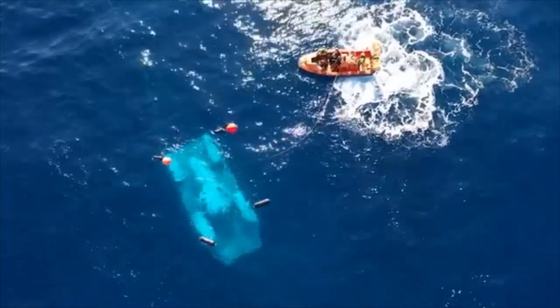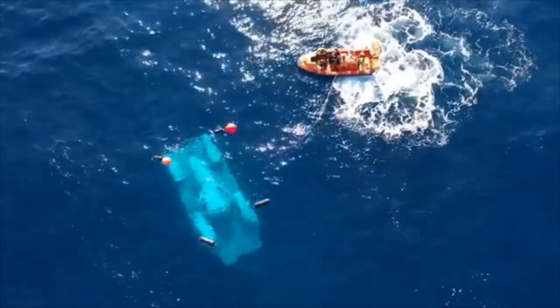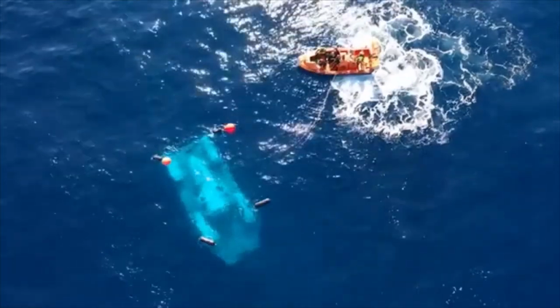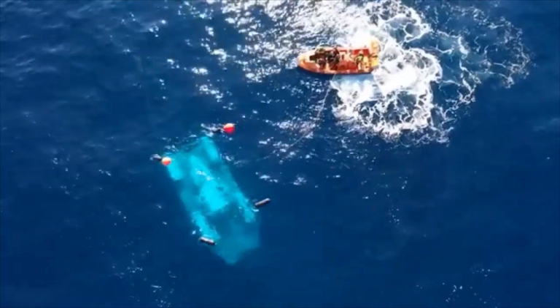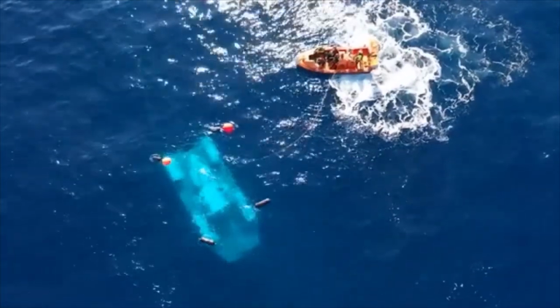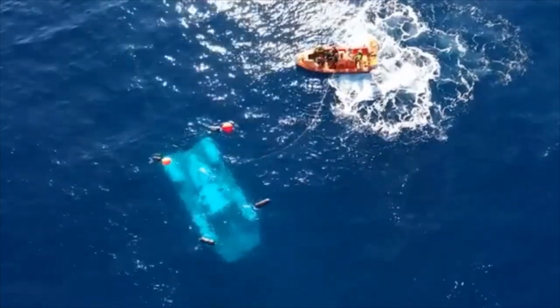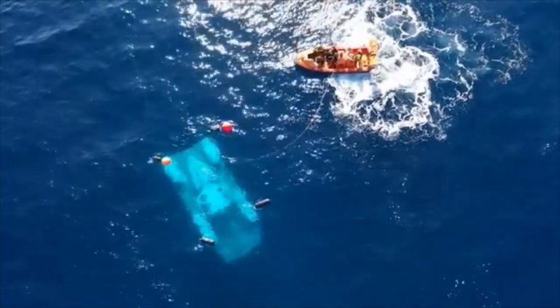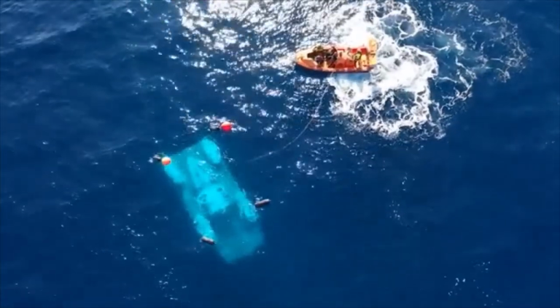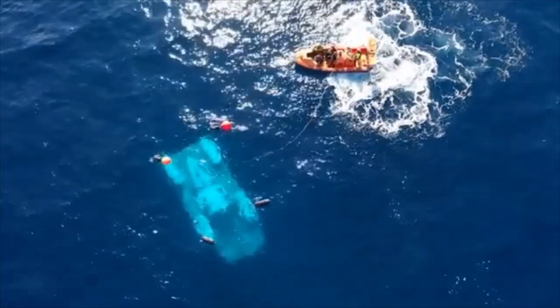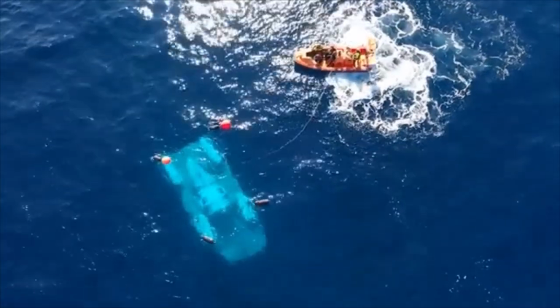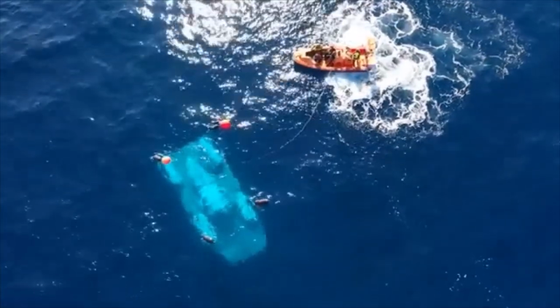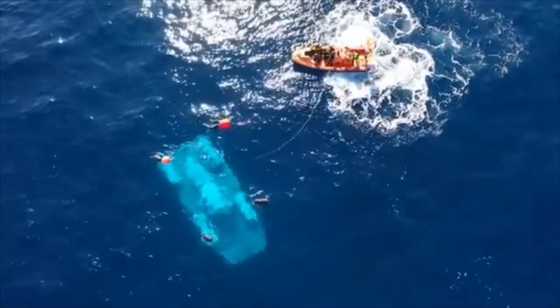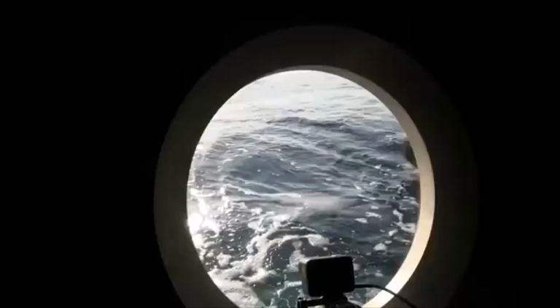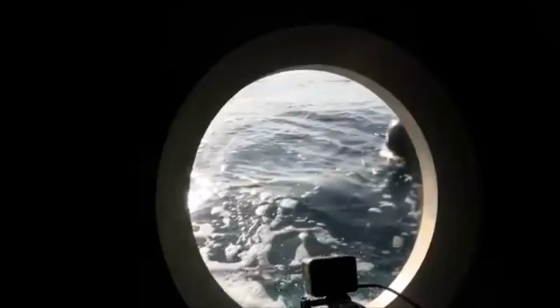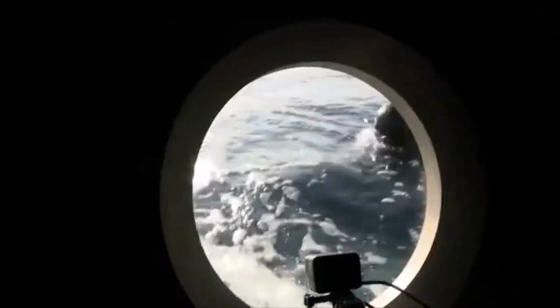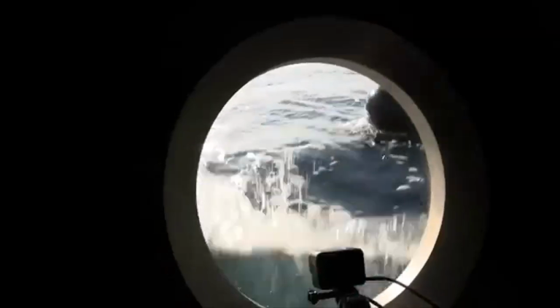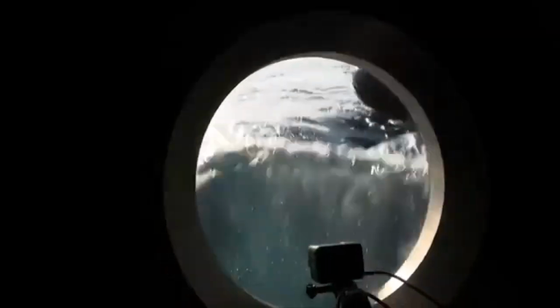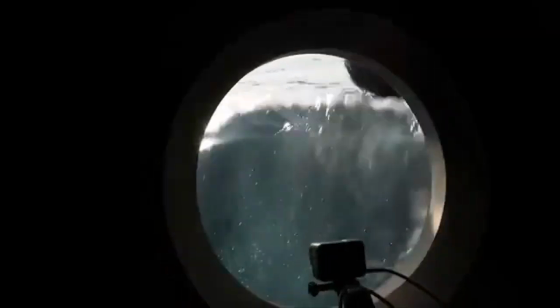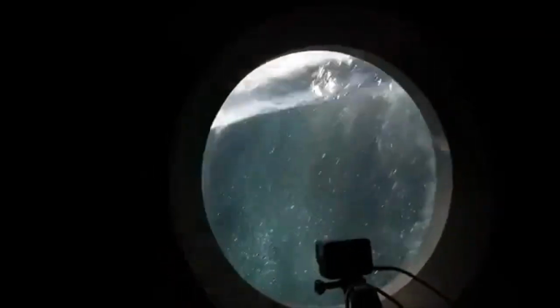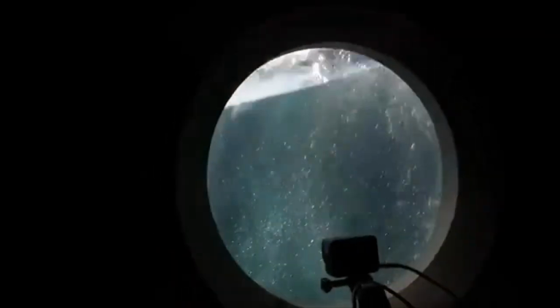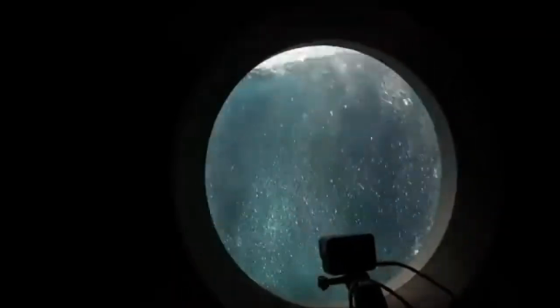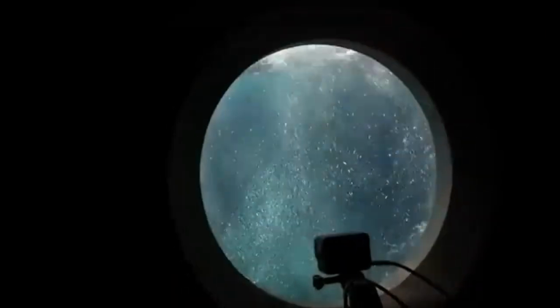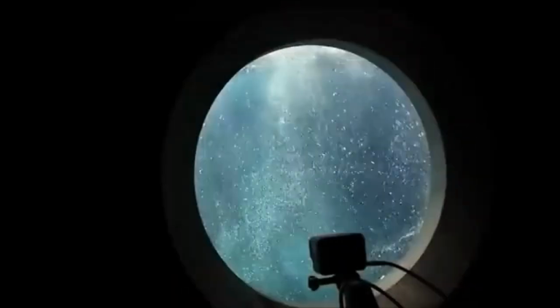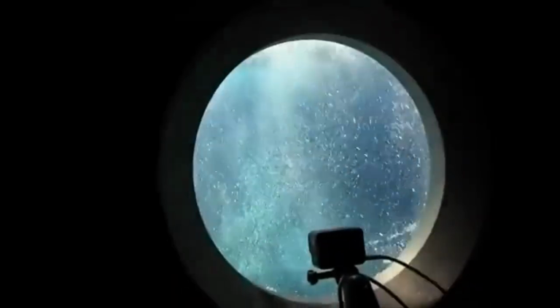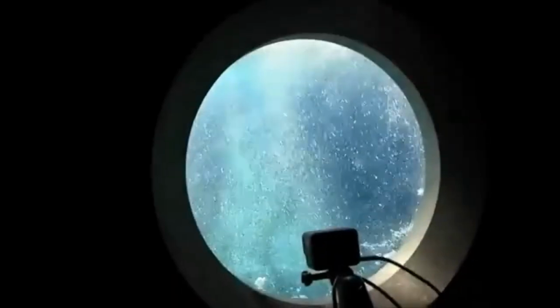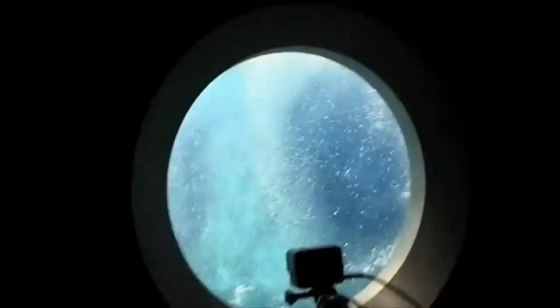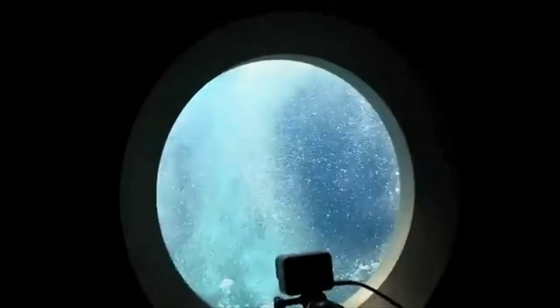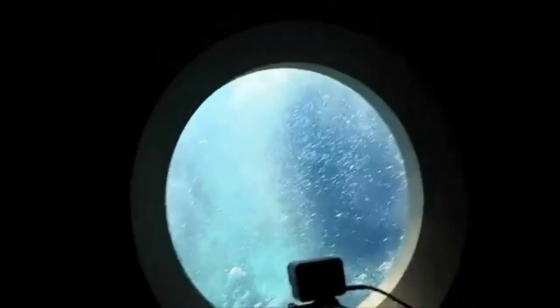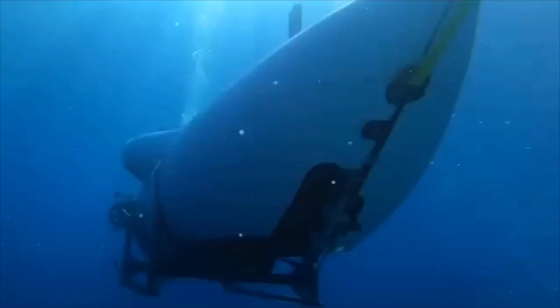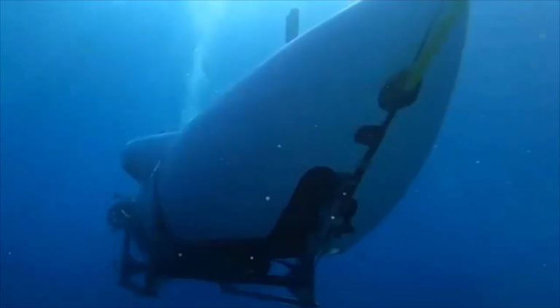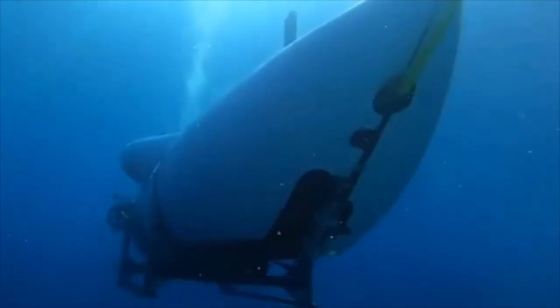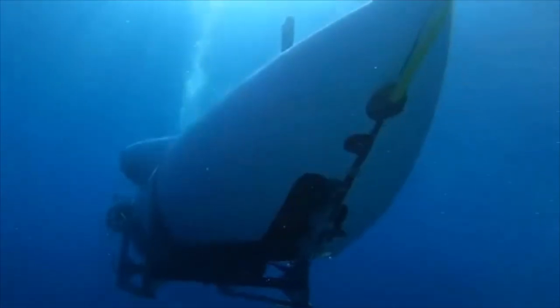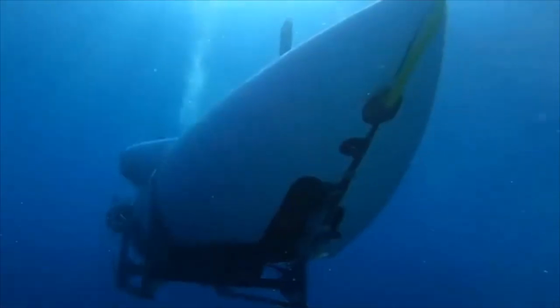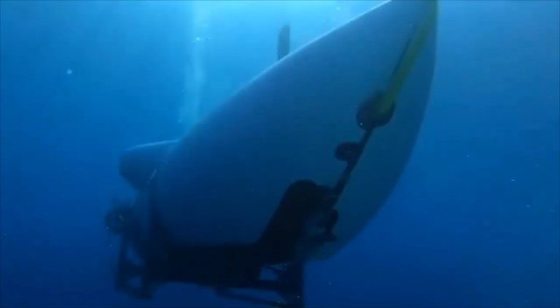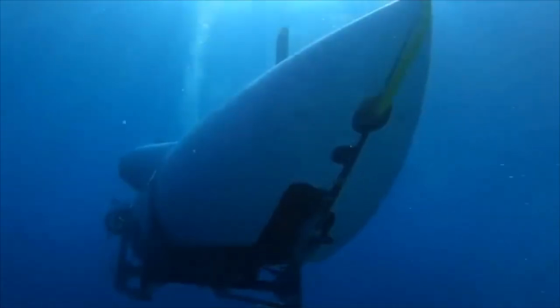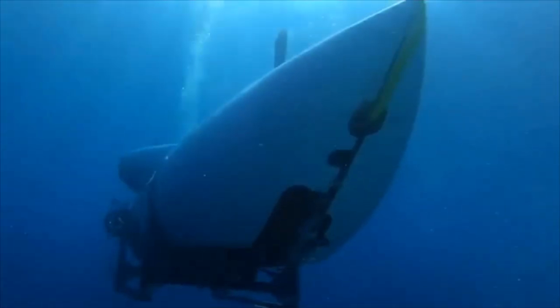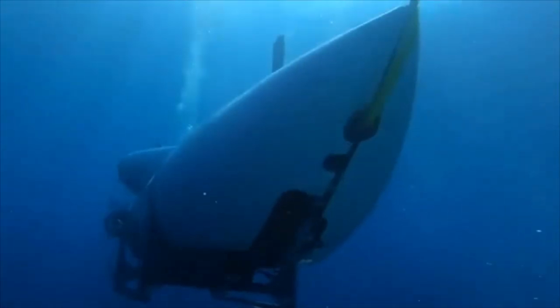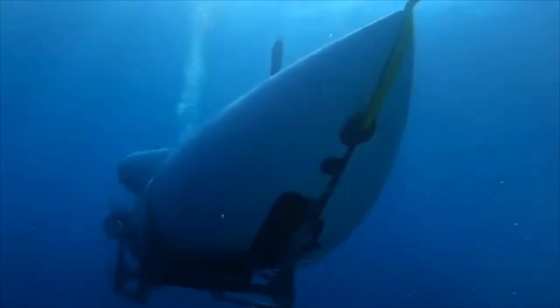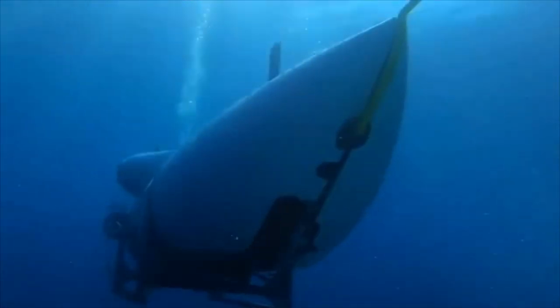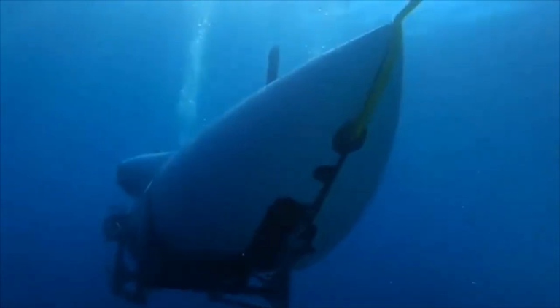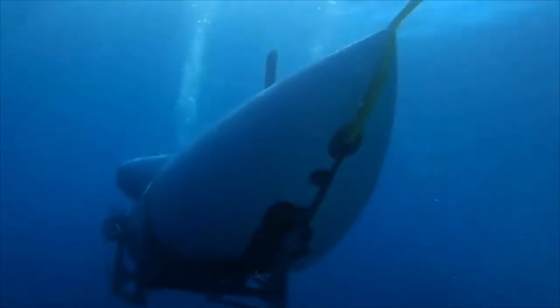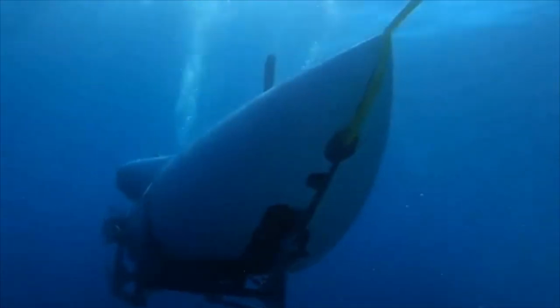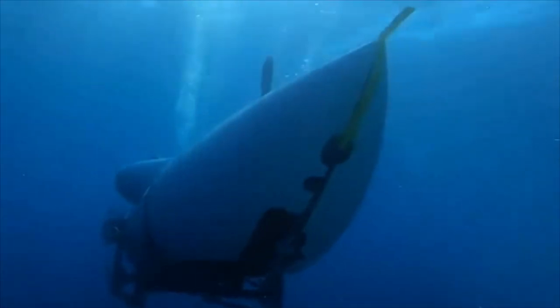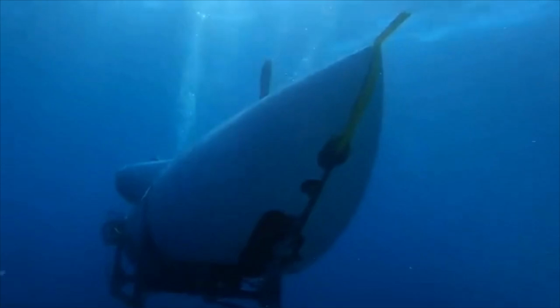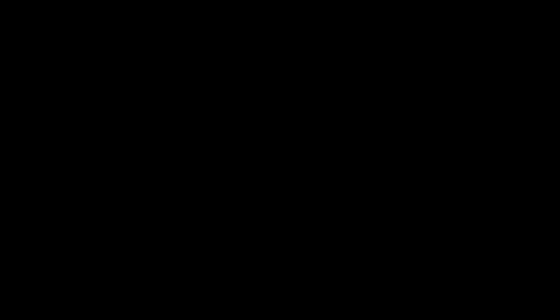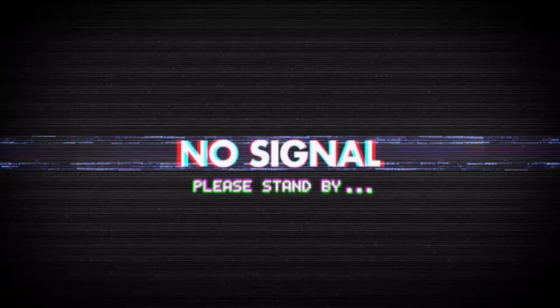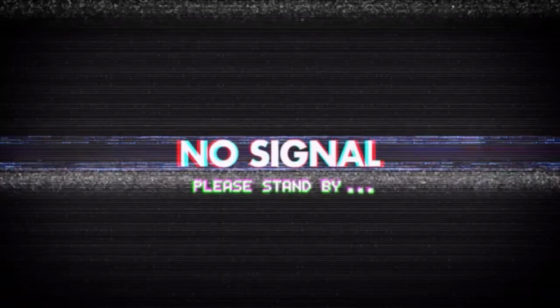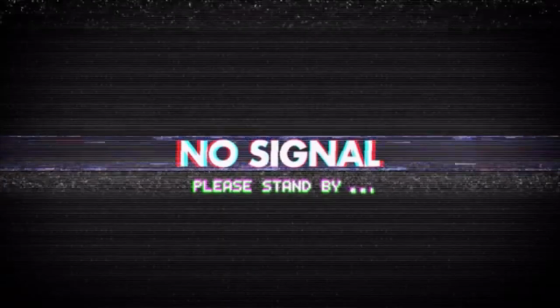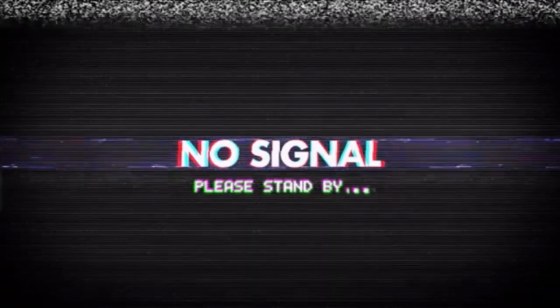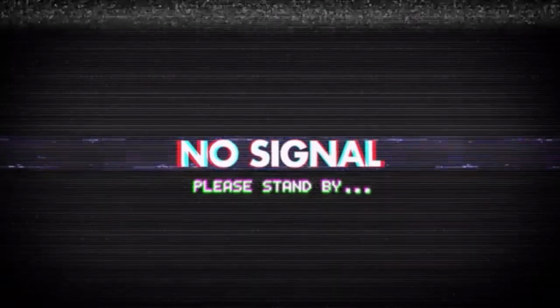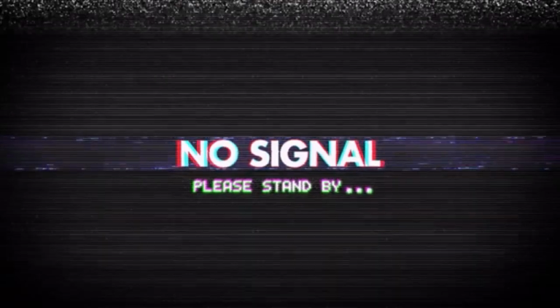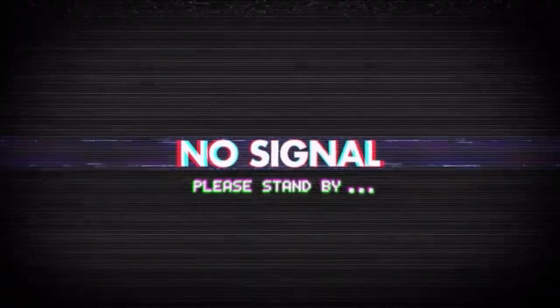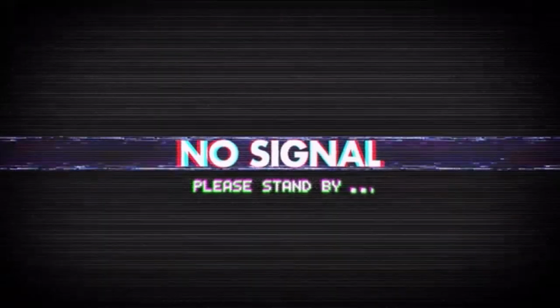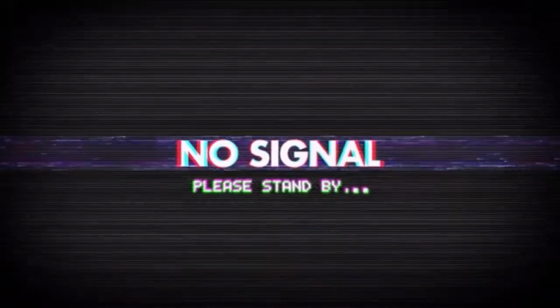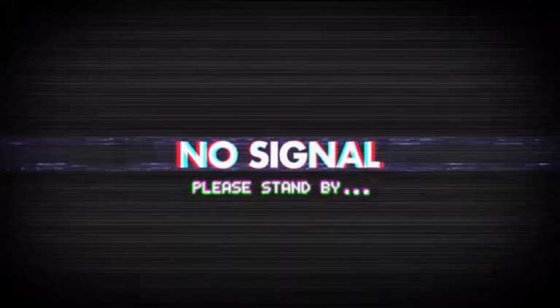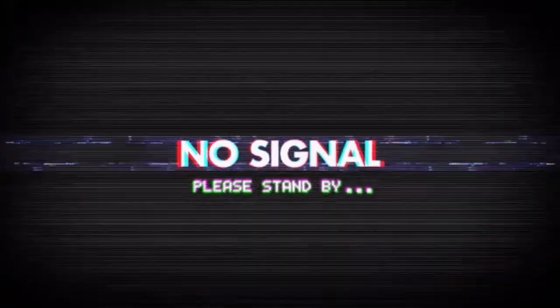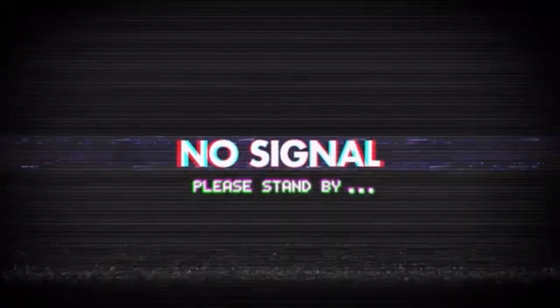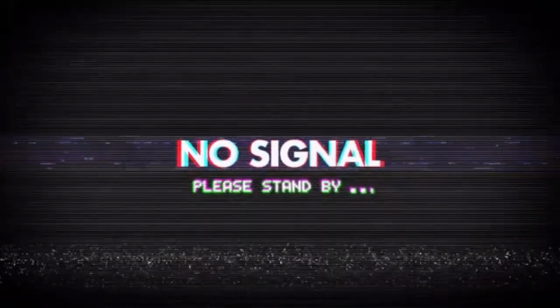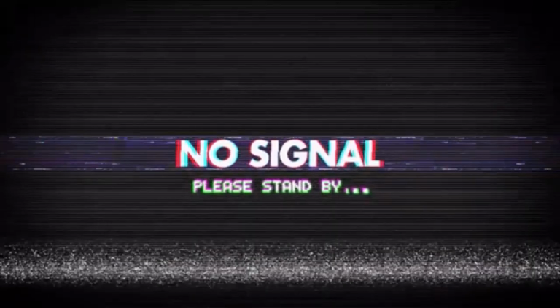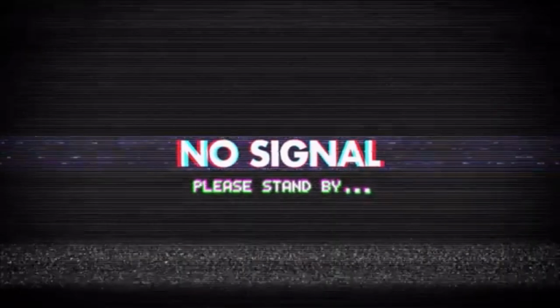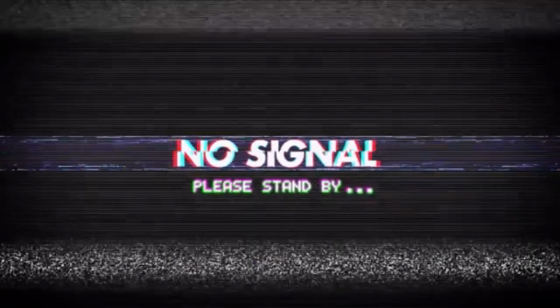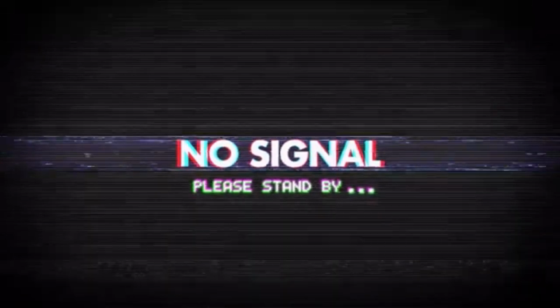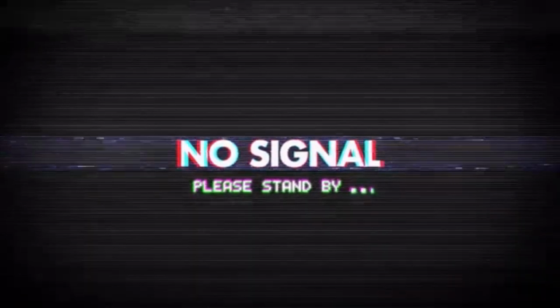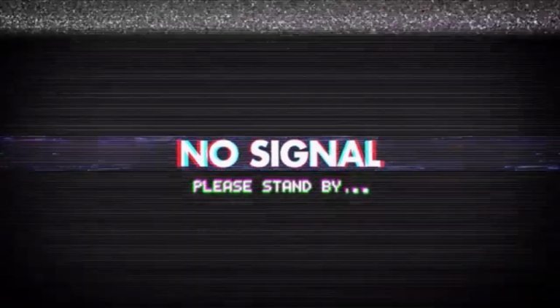Everything else can fail. Your thrusters can go. Your lights can go. You're still going to be safe.